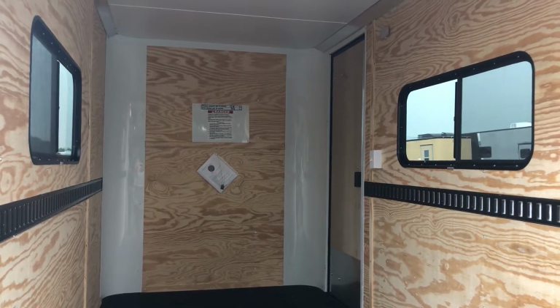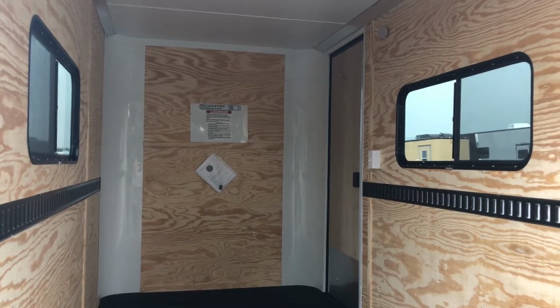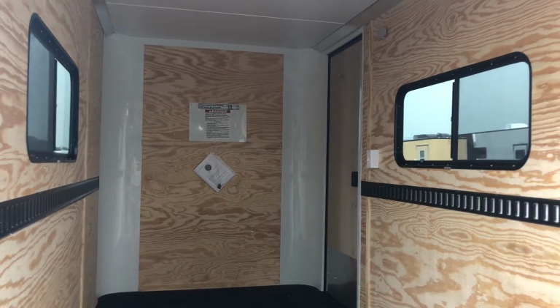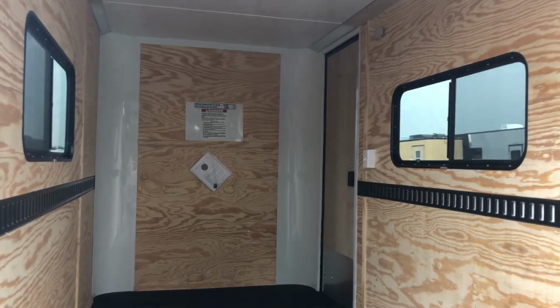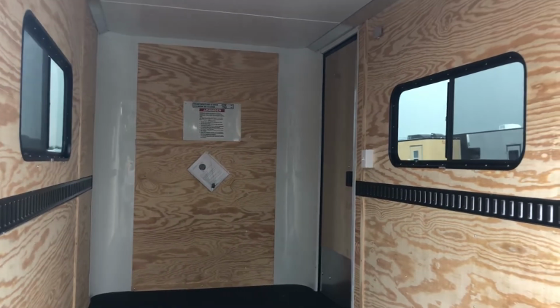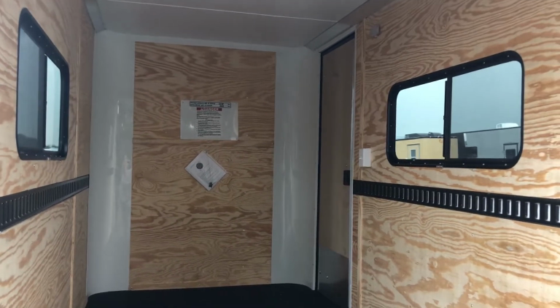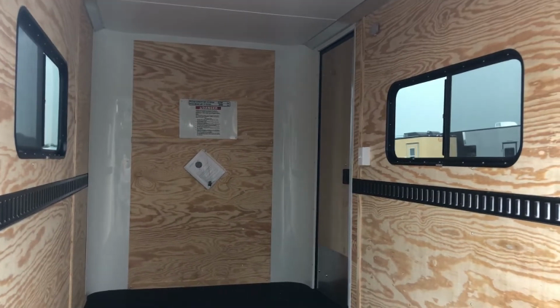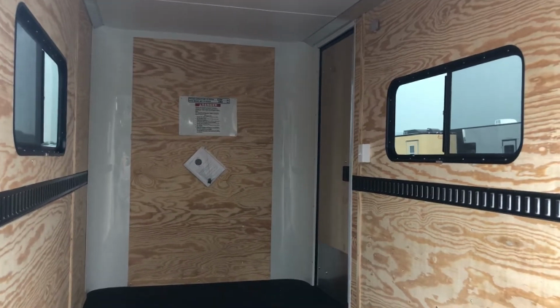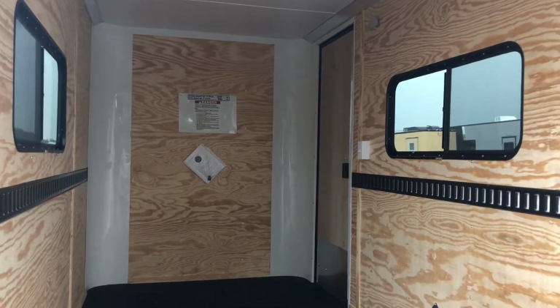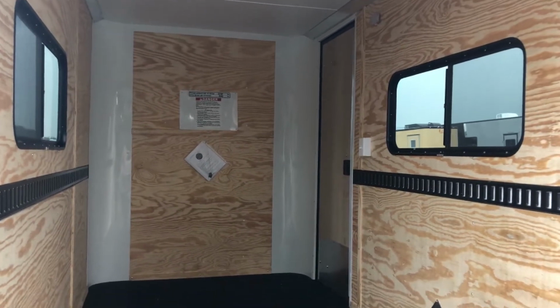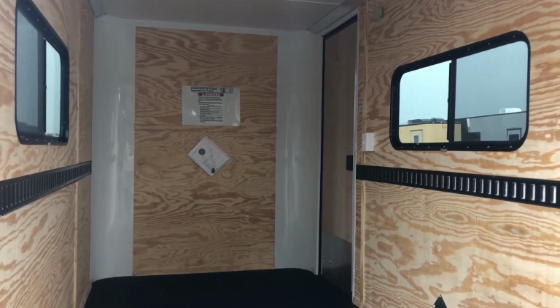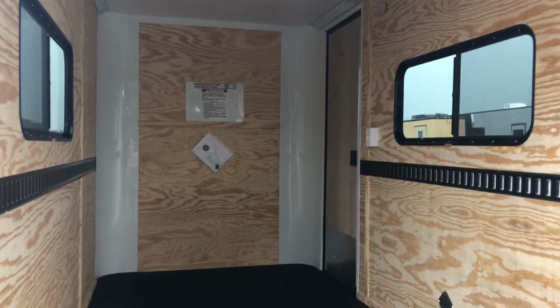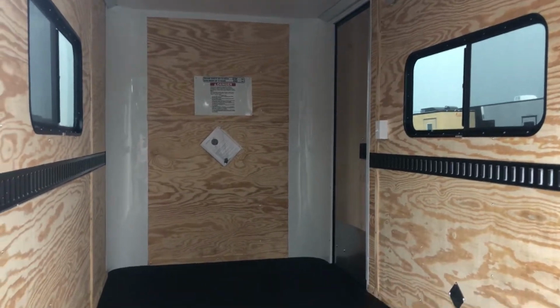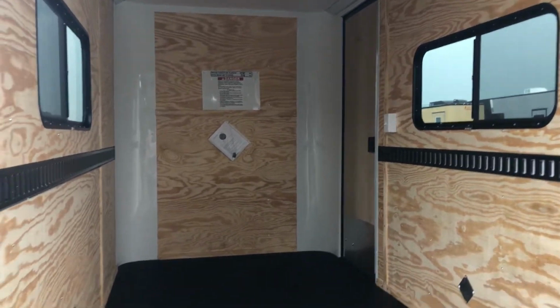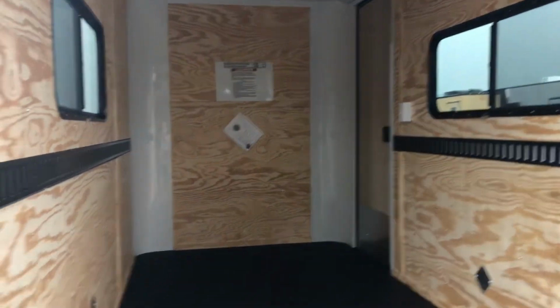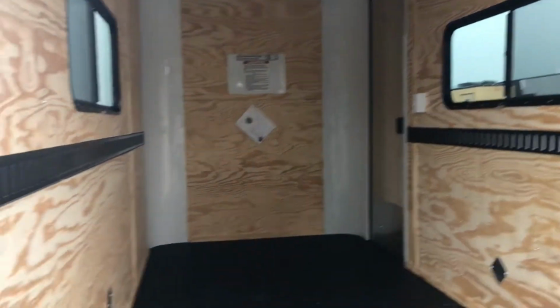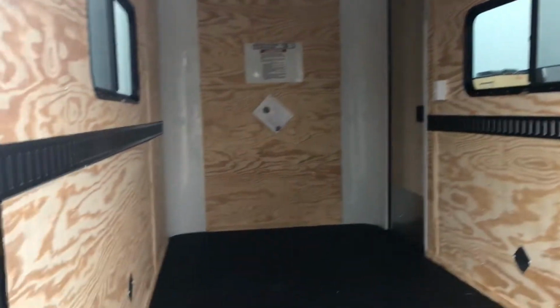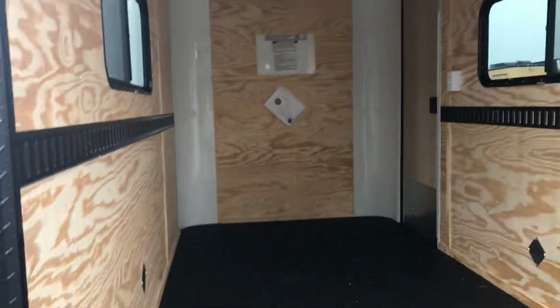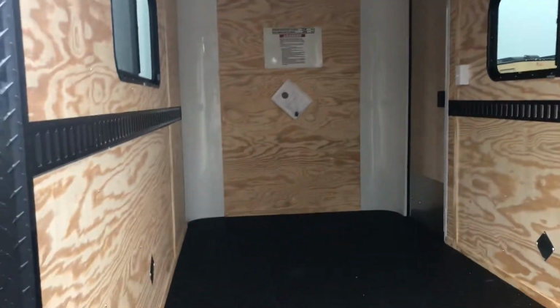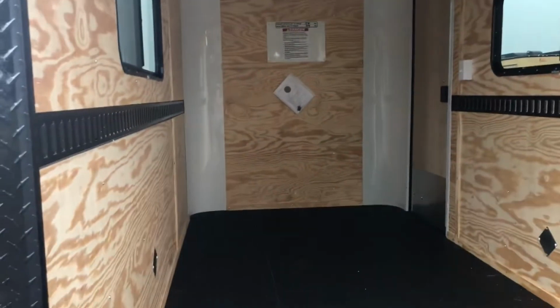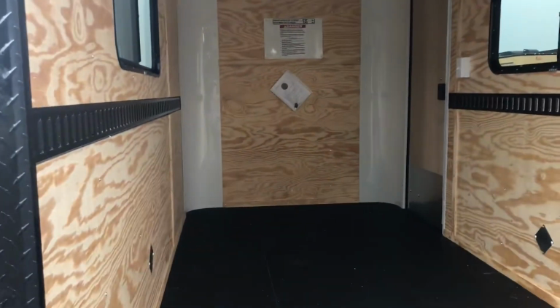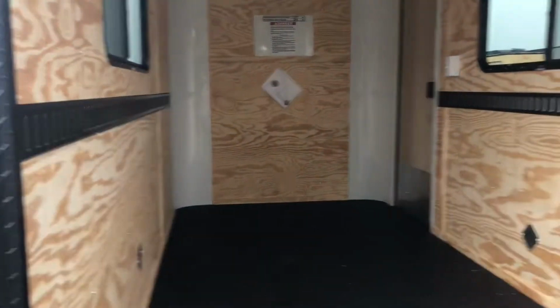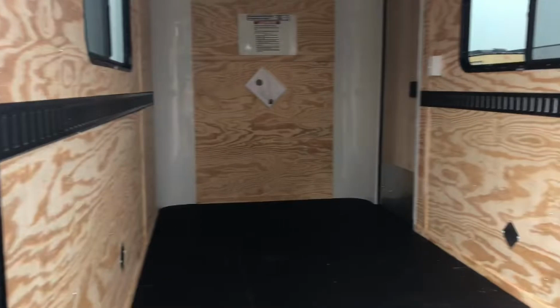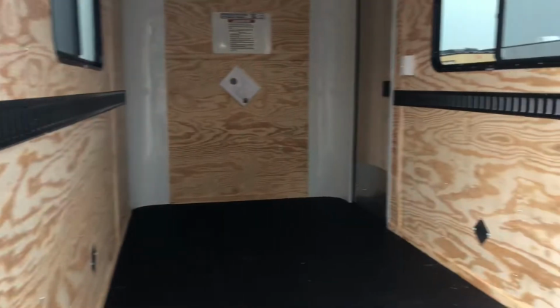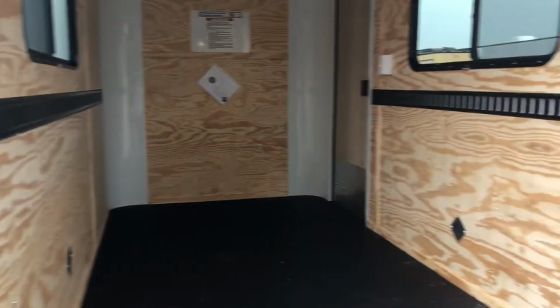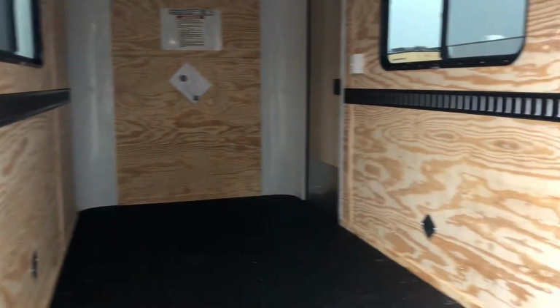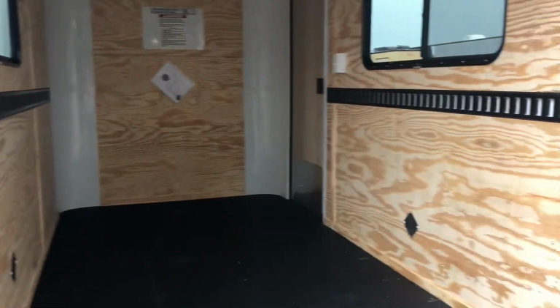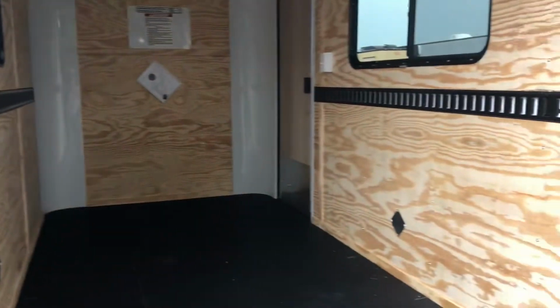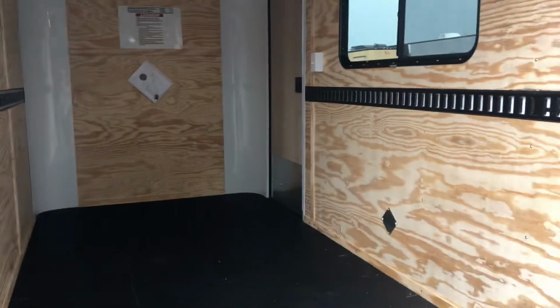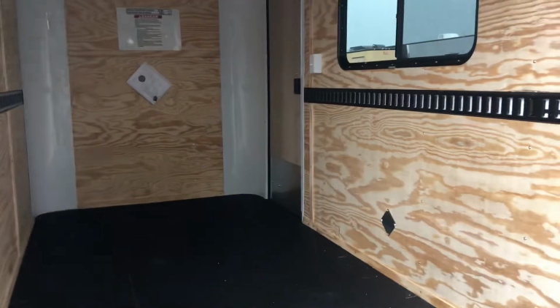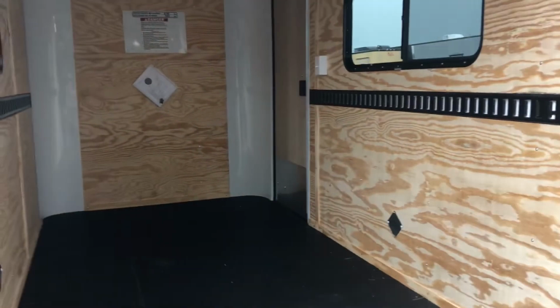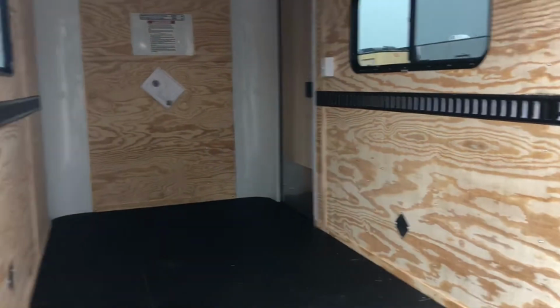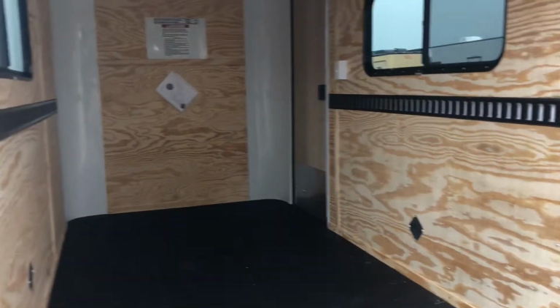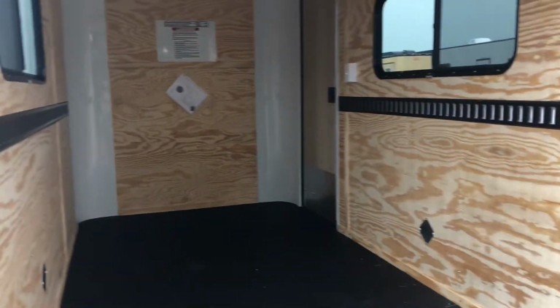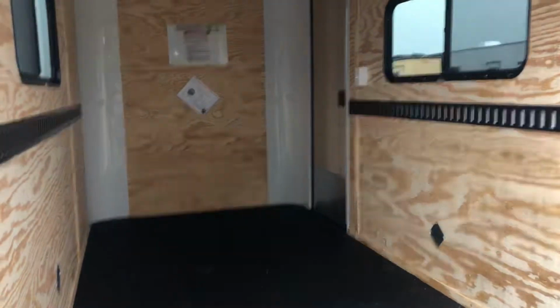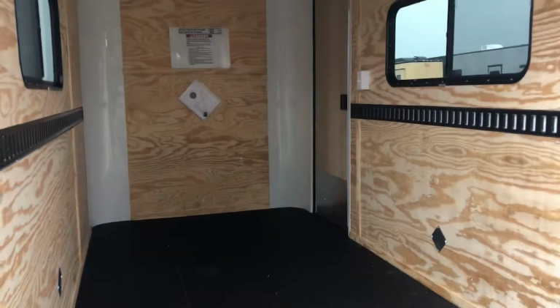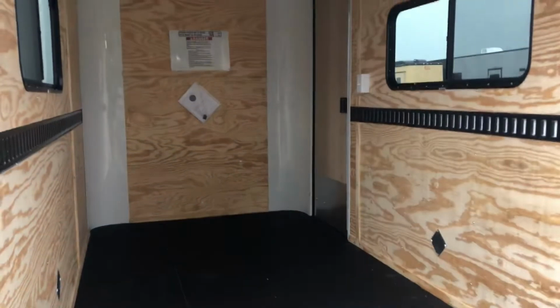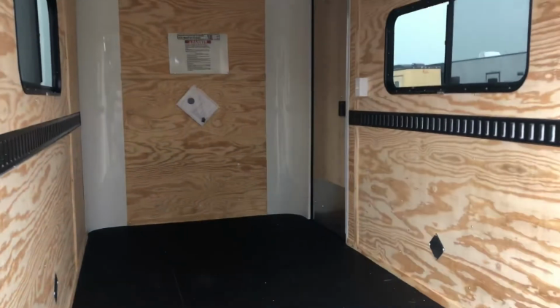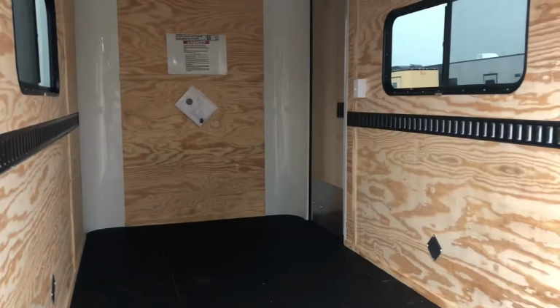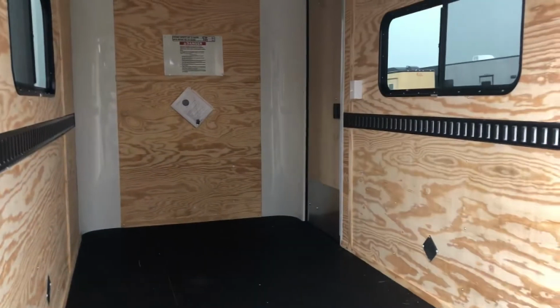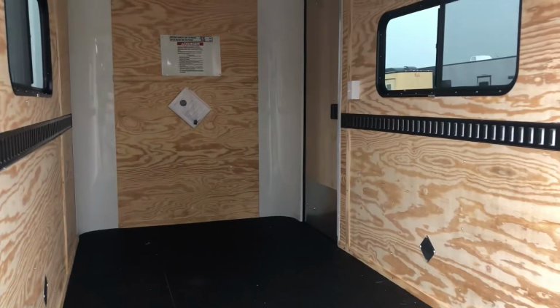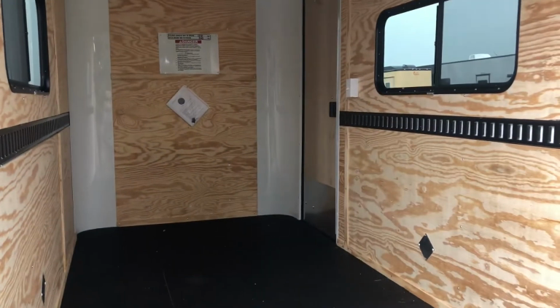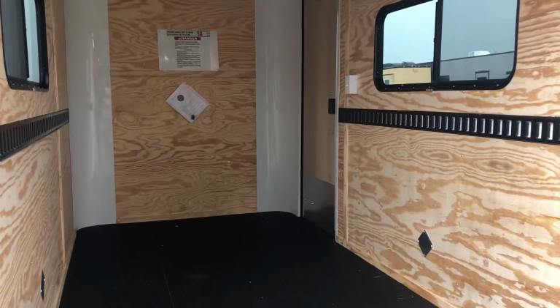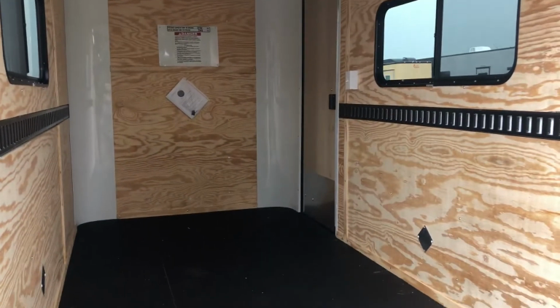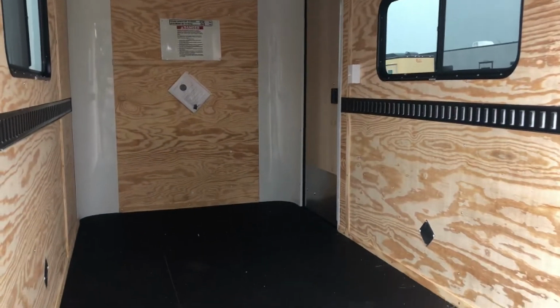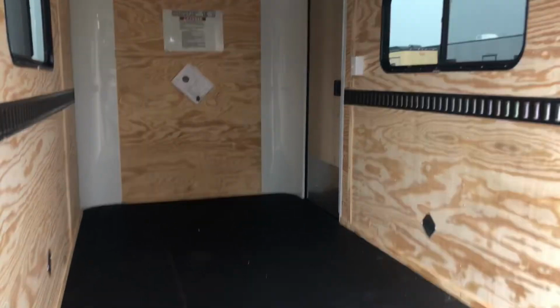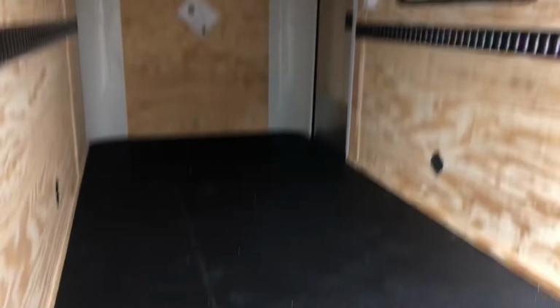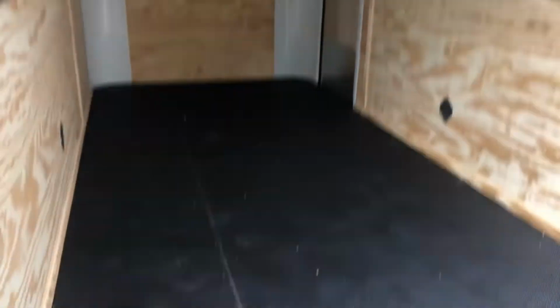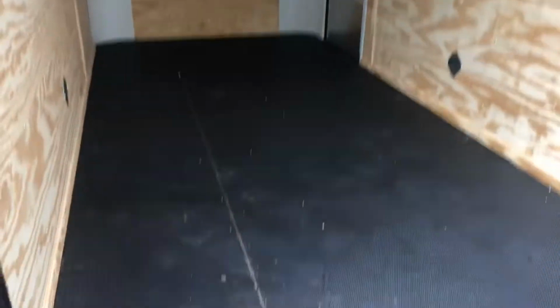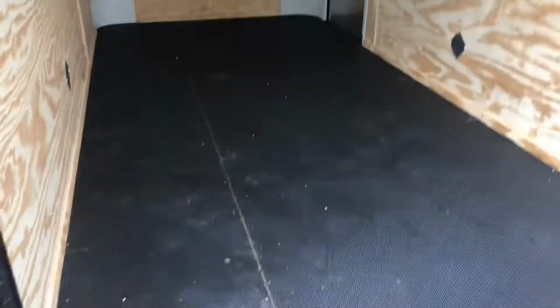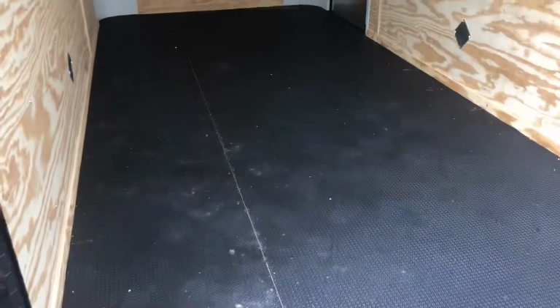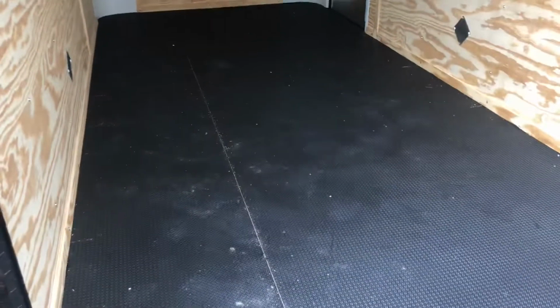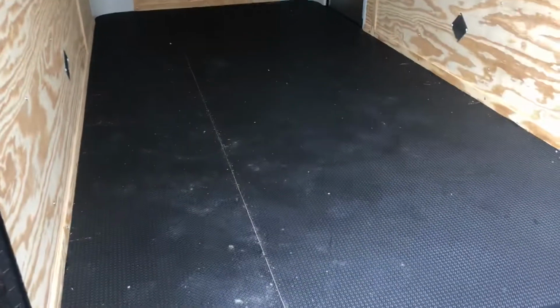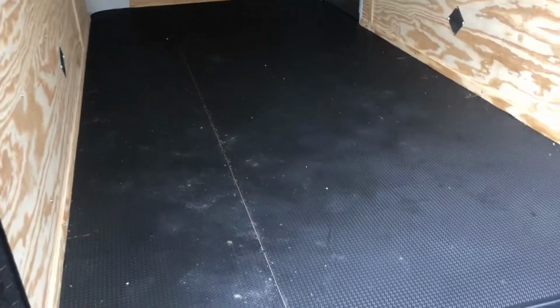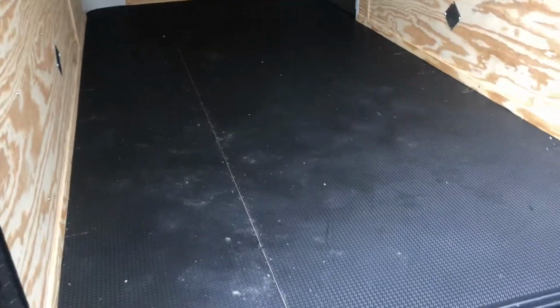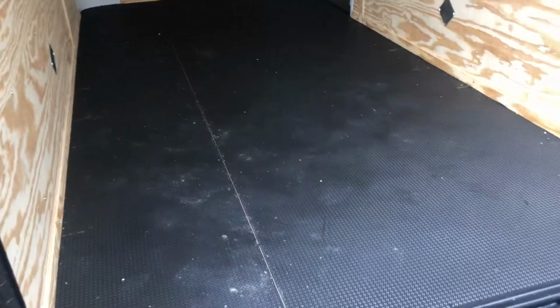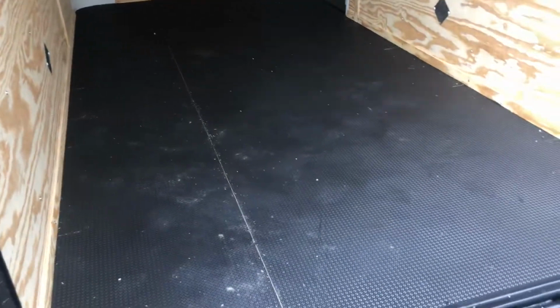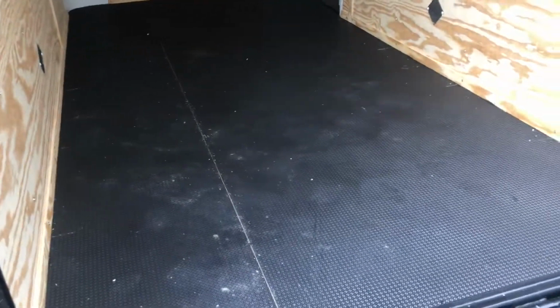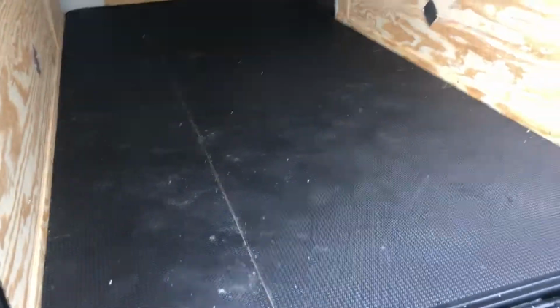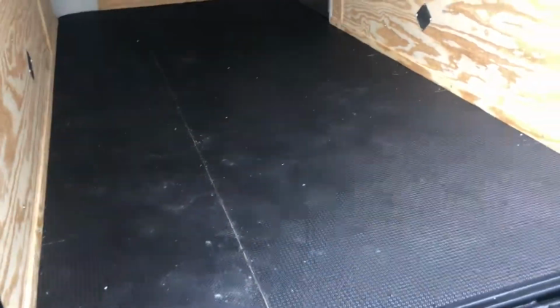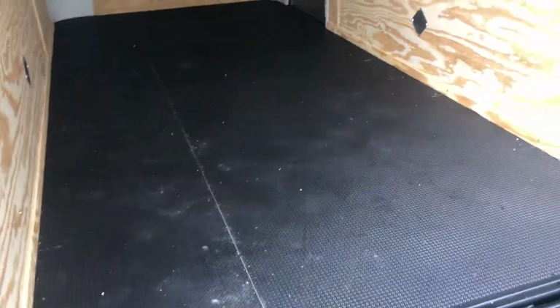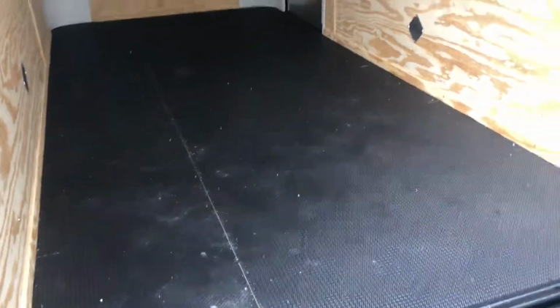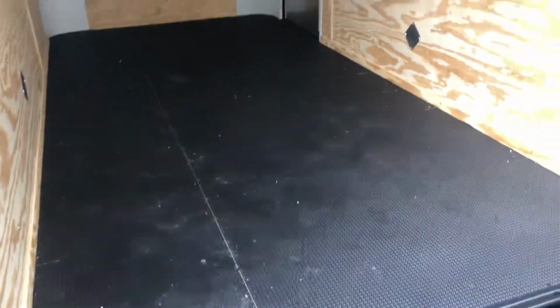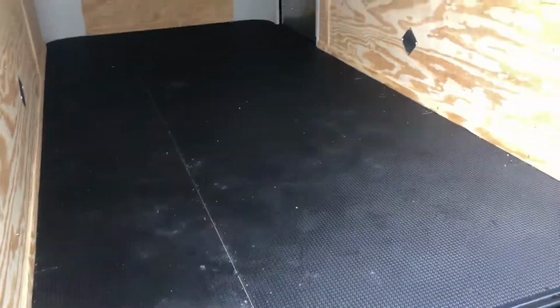These will have a nice cross ventilation. E-track in the walls. Insulated walls and ceiling. And then, again, this awesome Nudo floor.